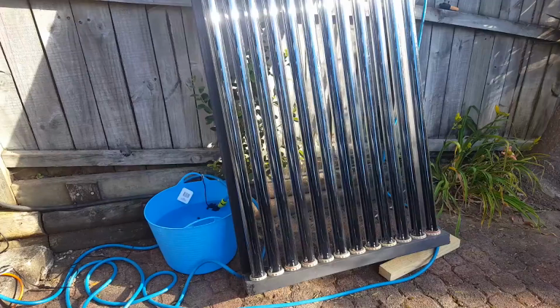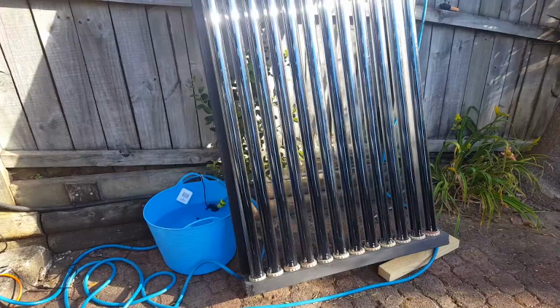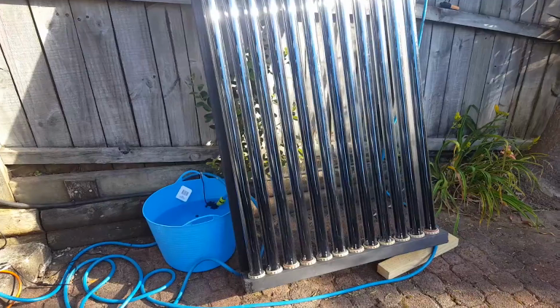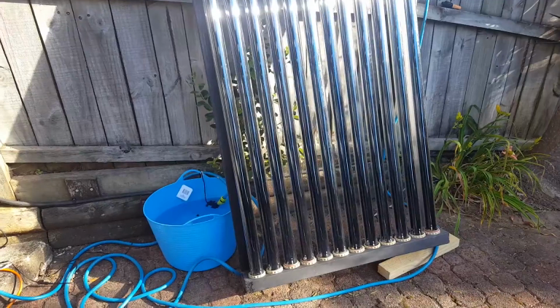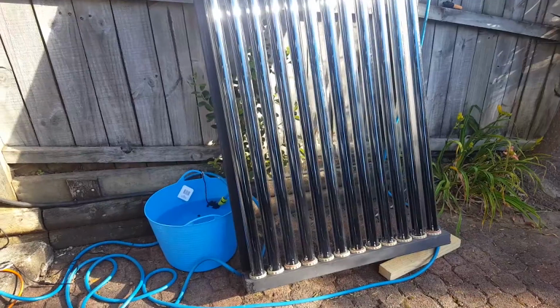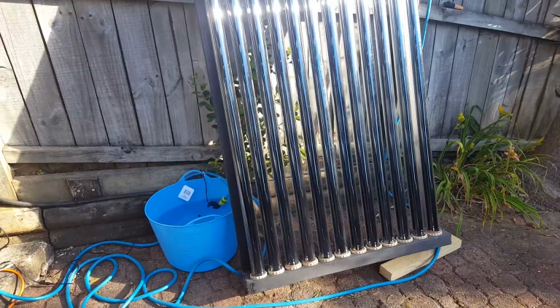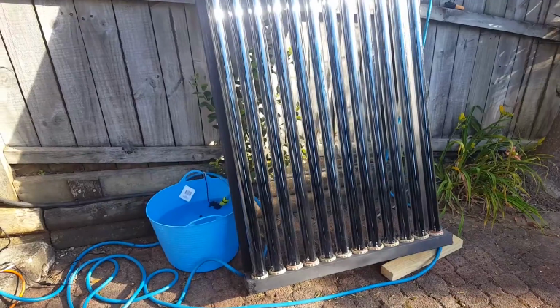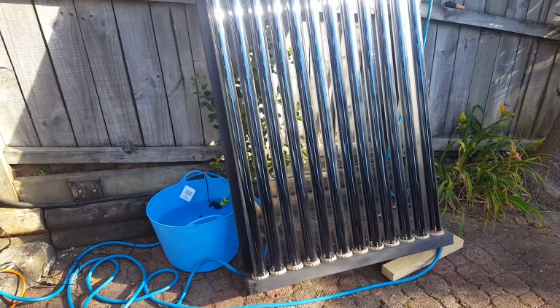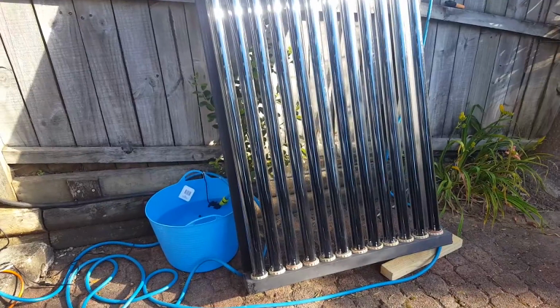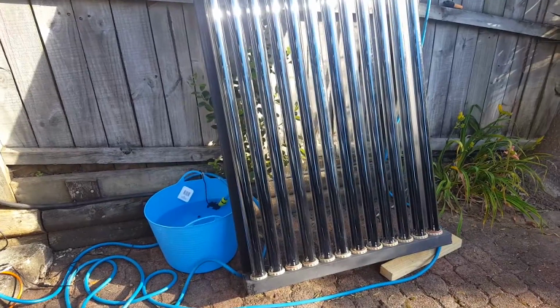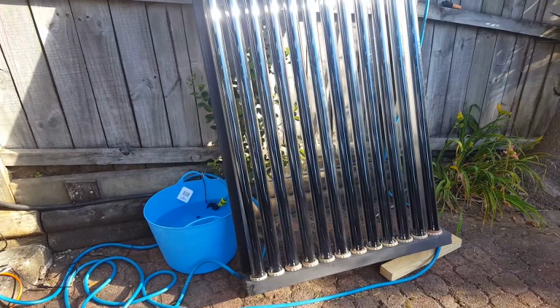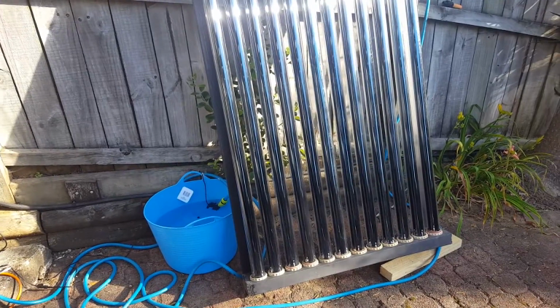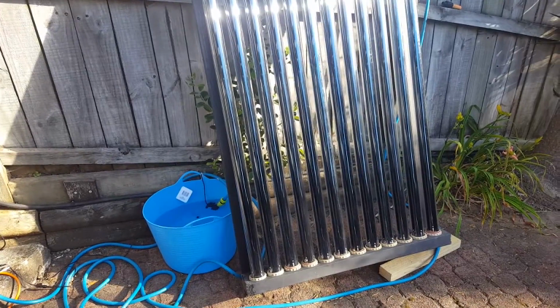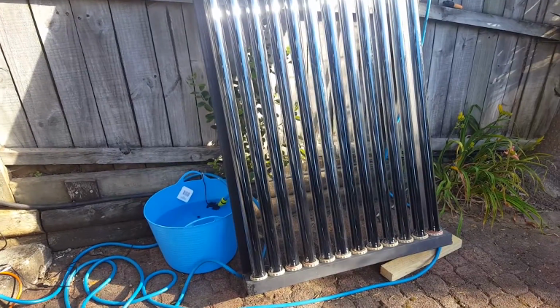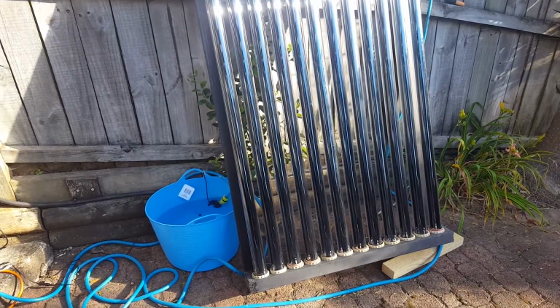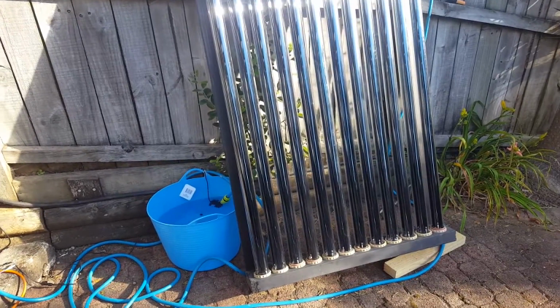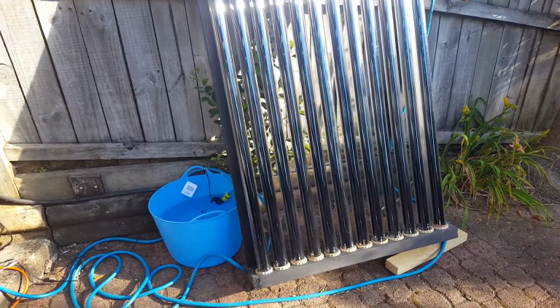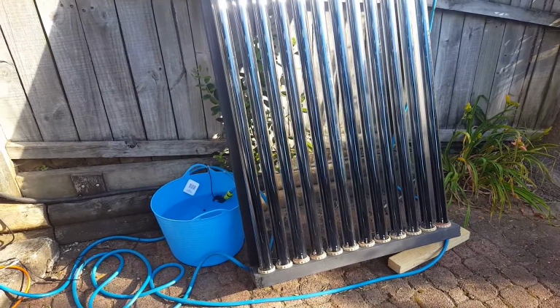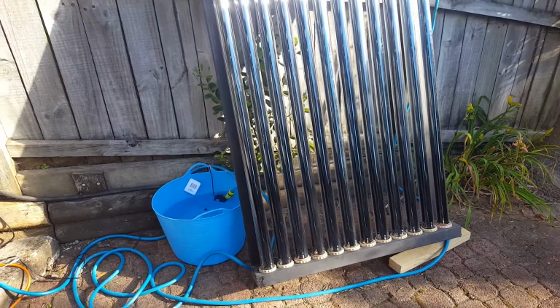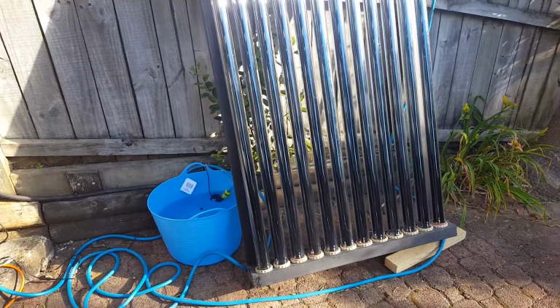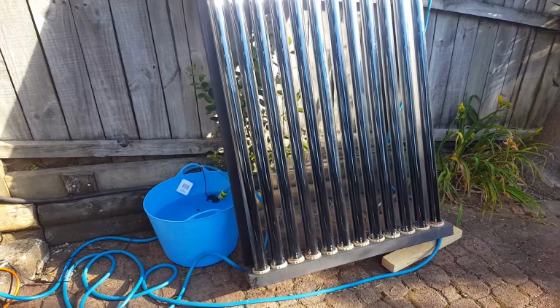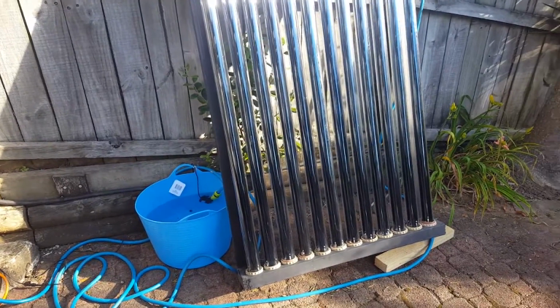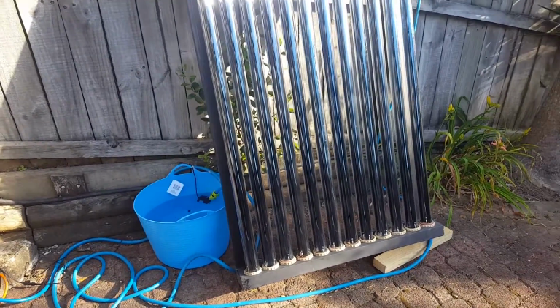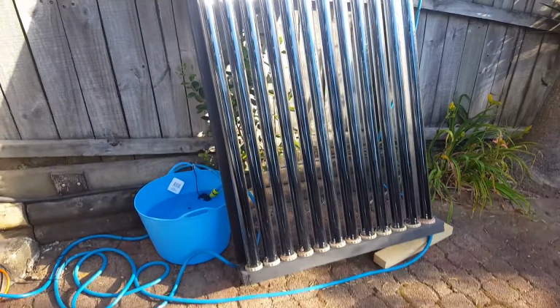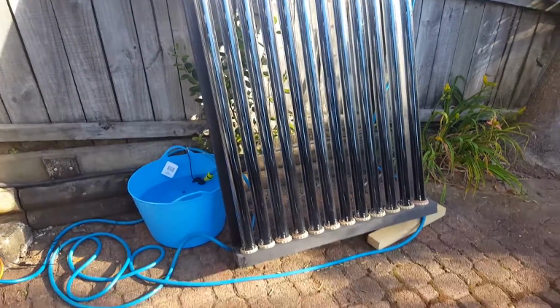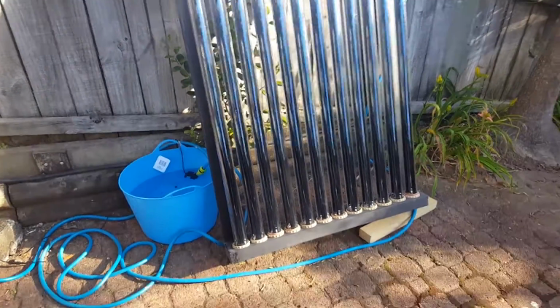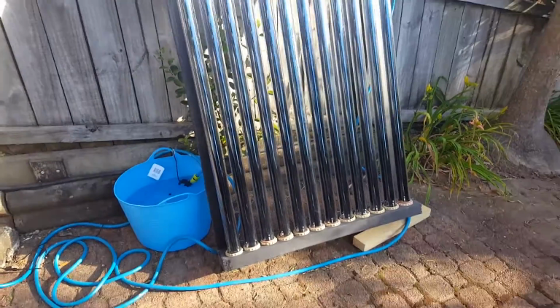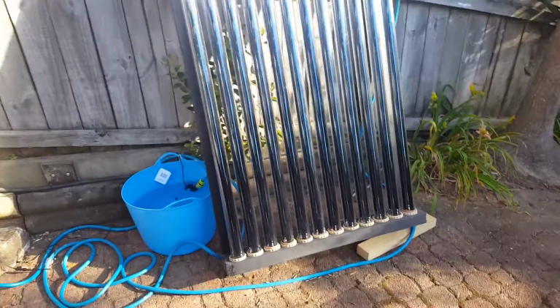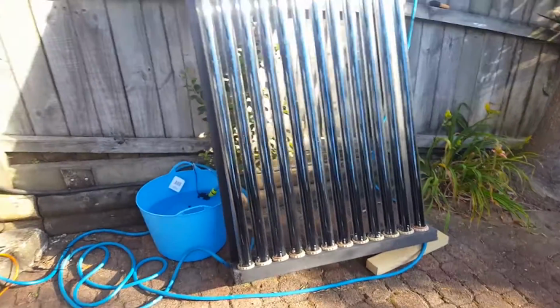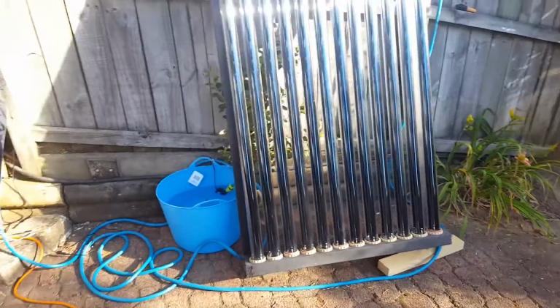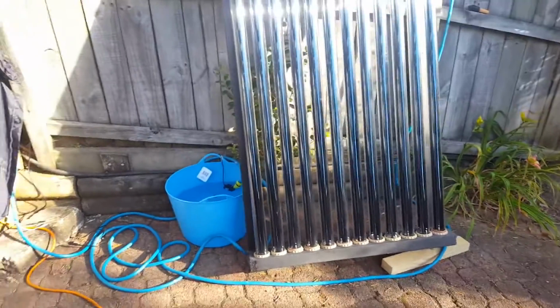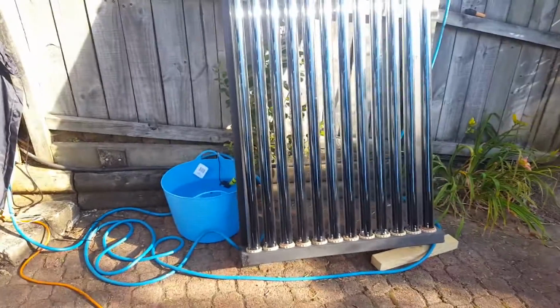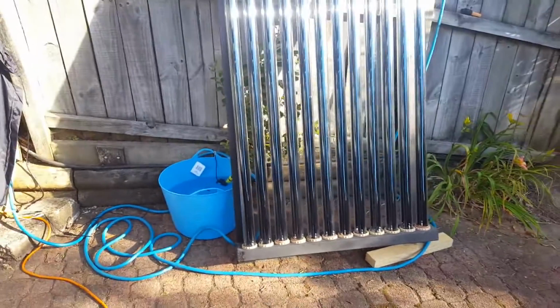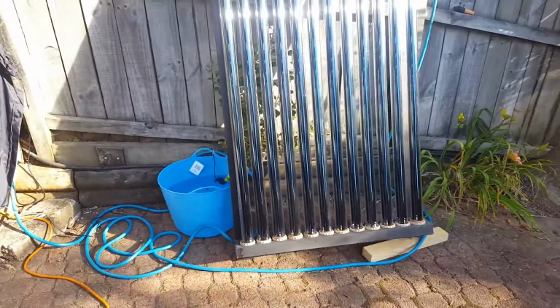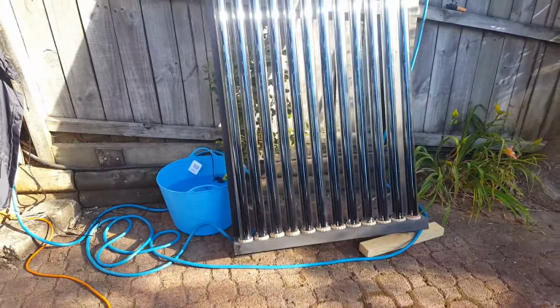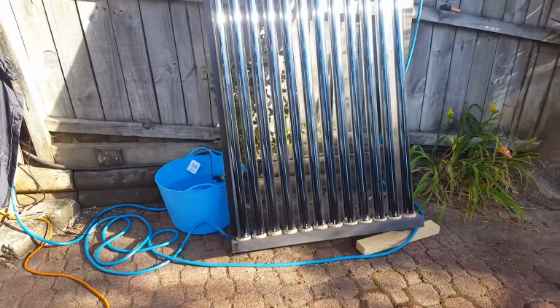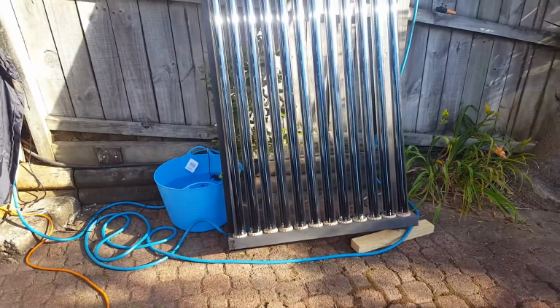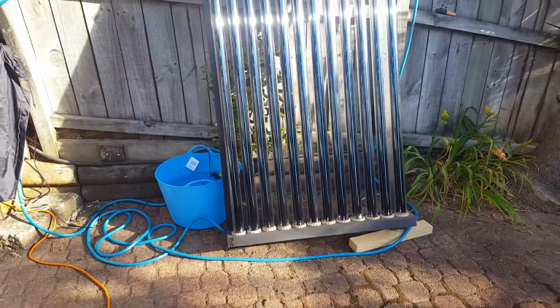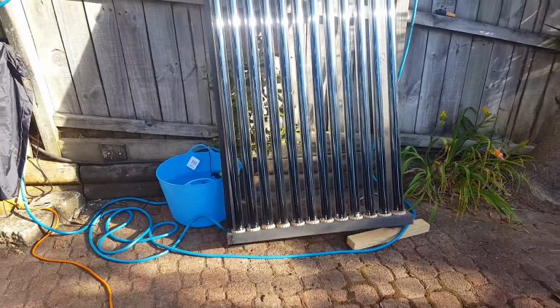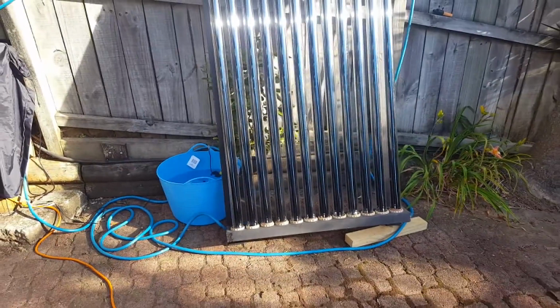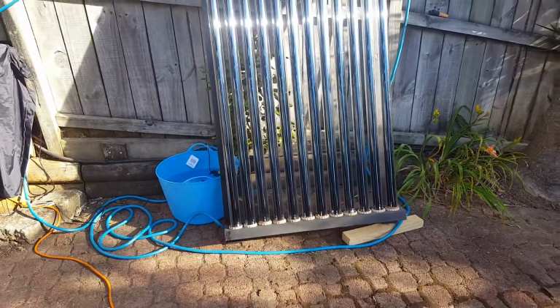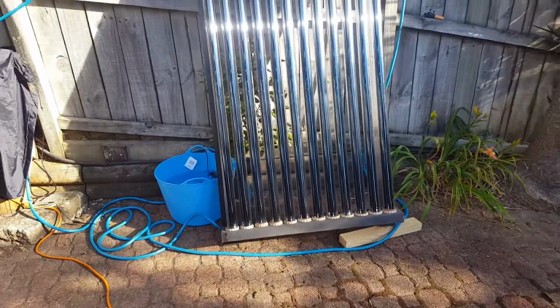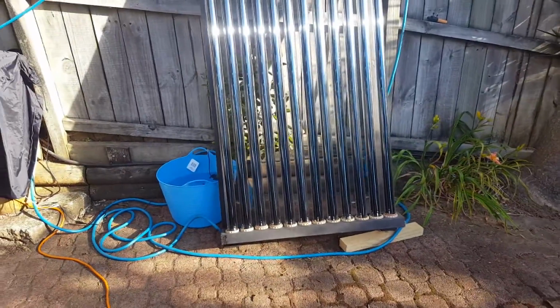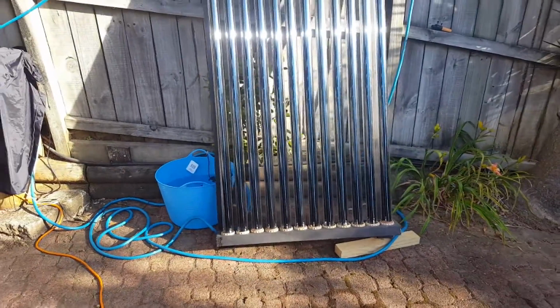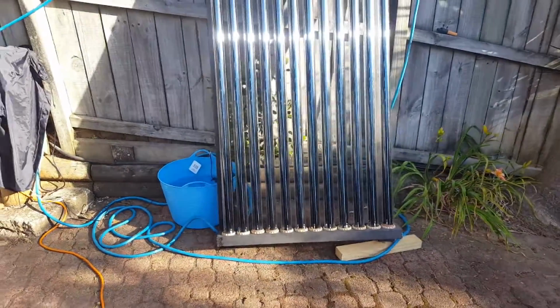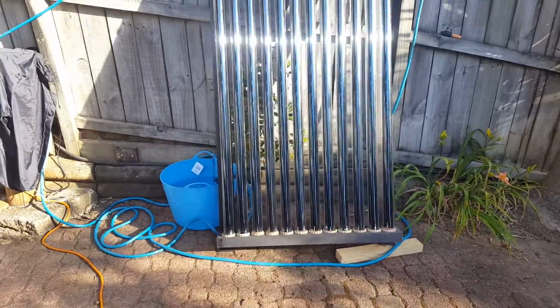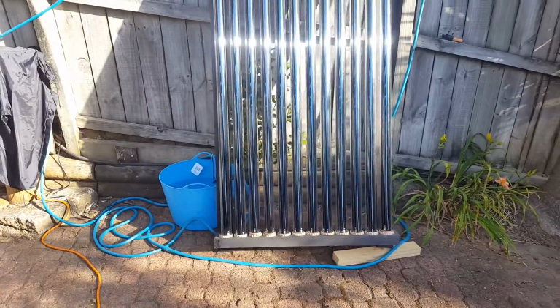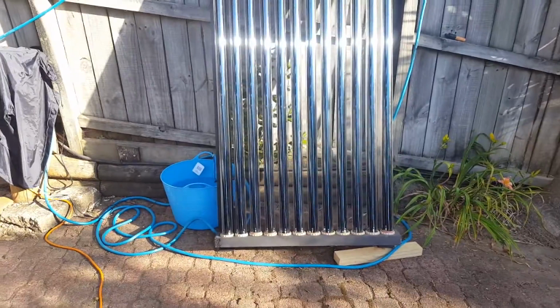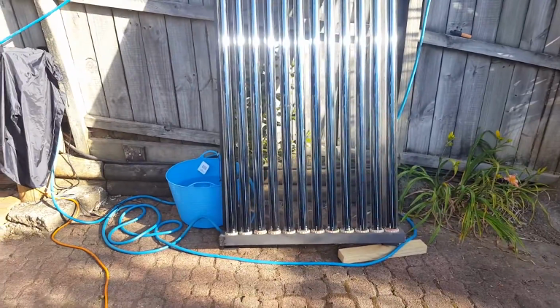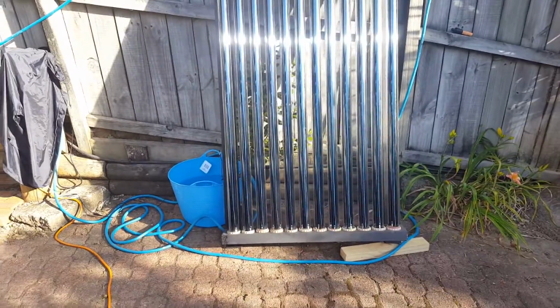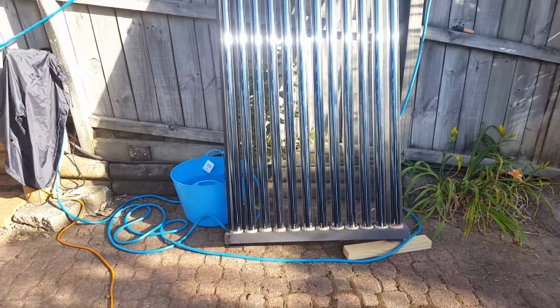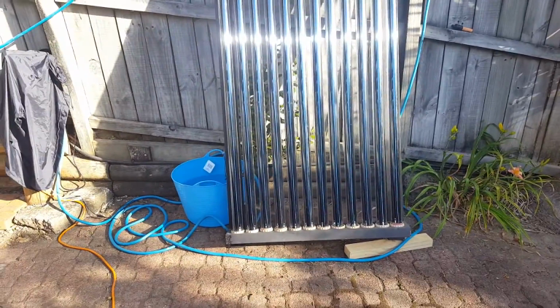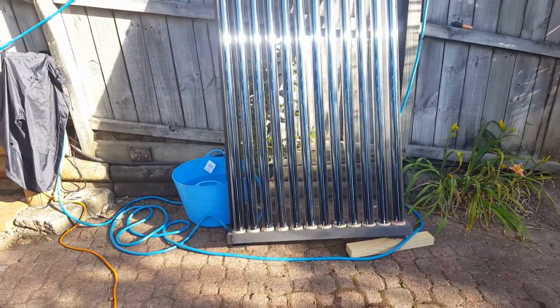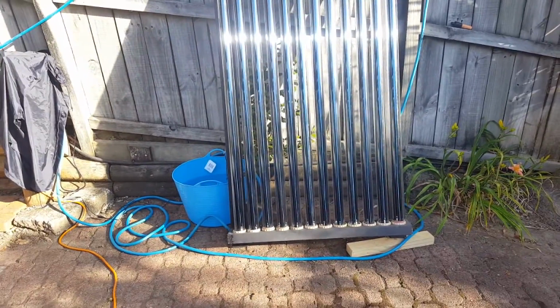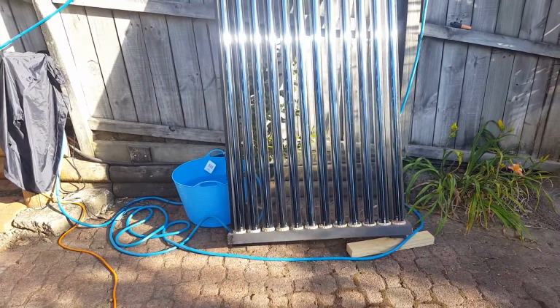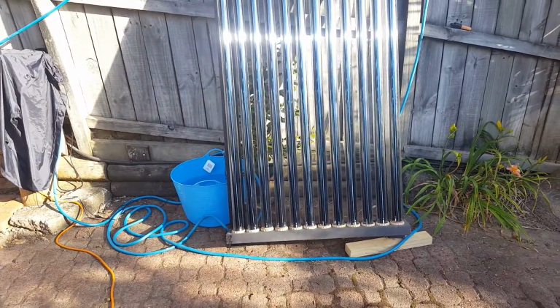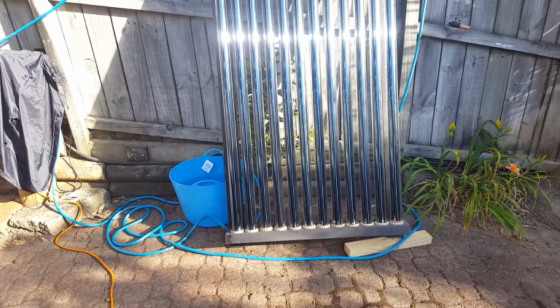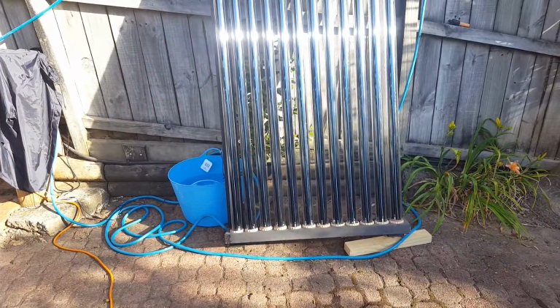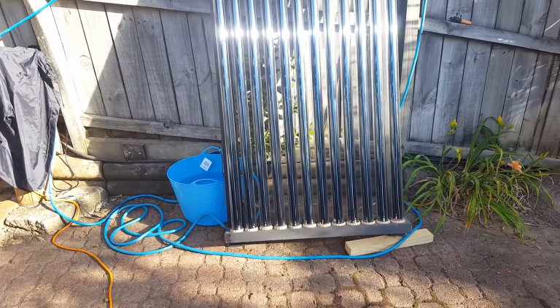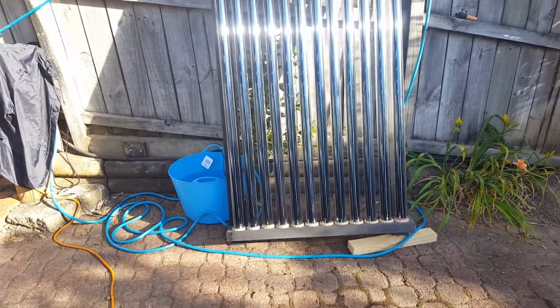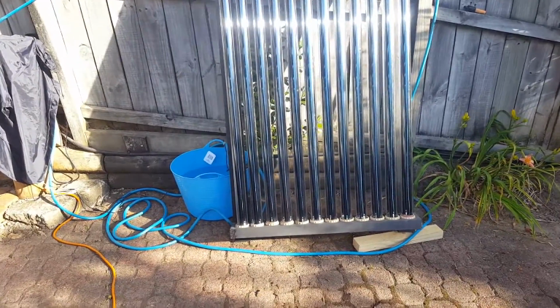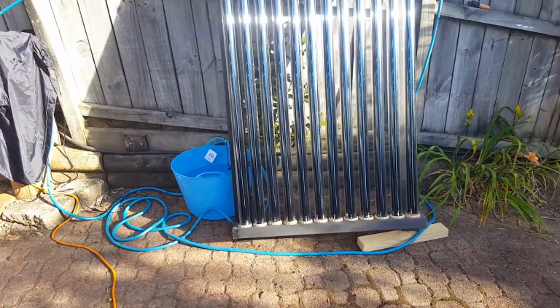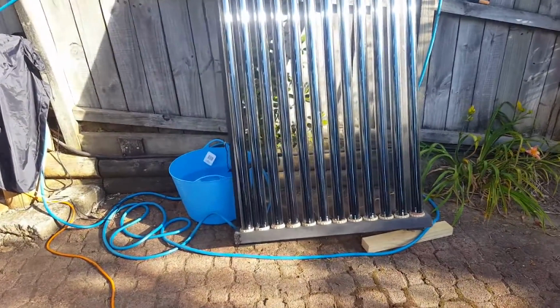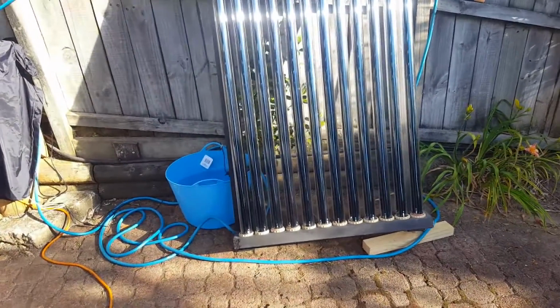Hey YouTube, XBMCNut here. Just wanted to show you my homemade swimming pool heating system.